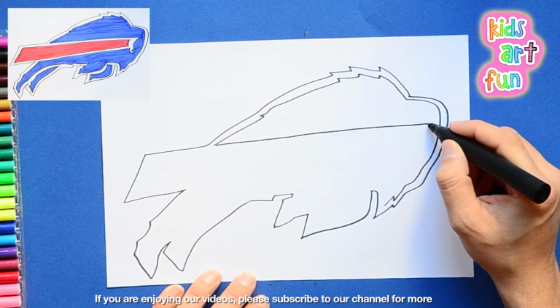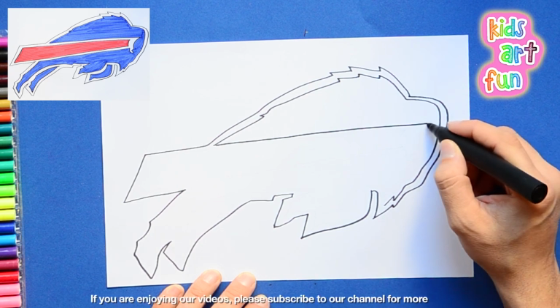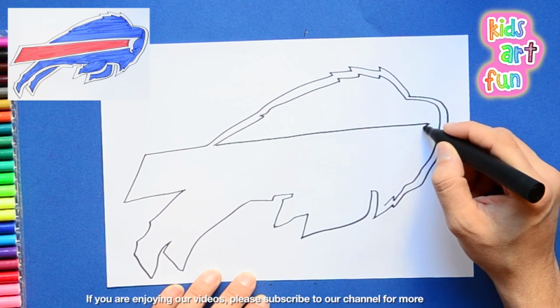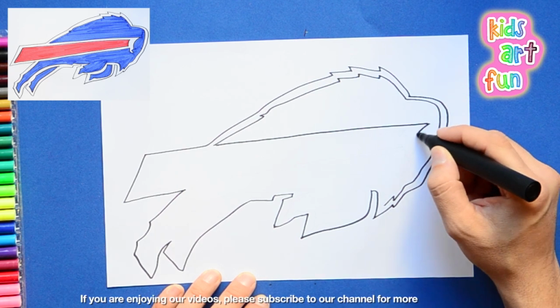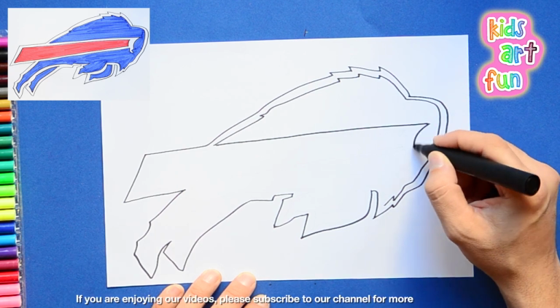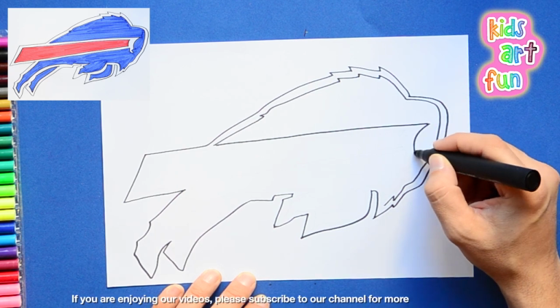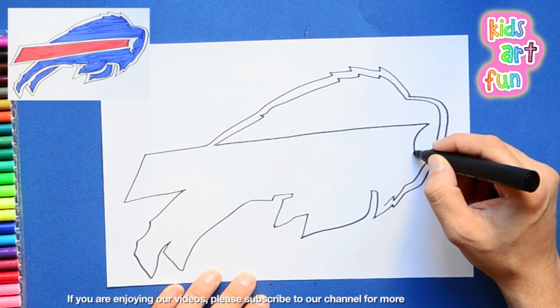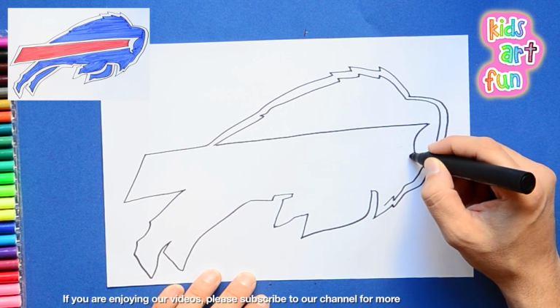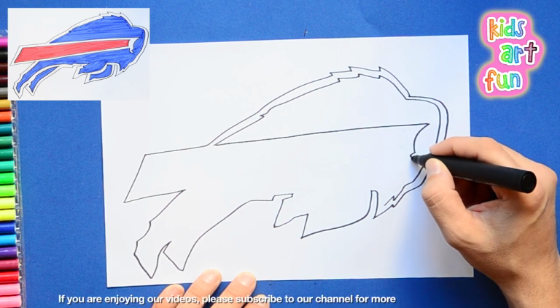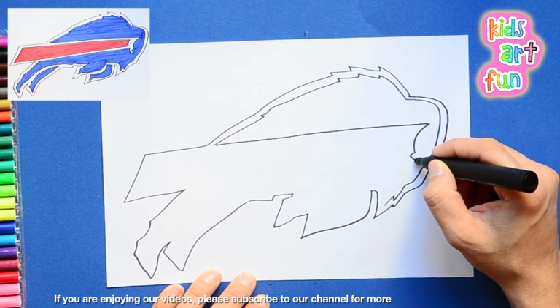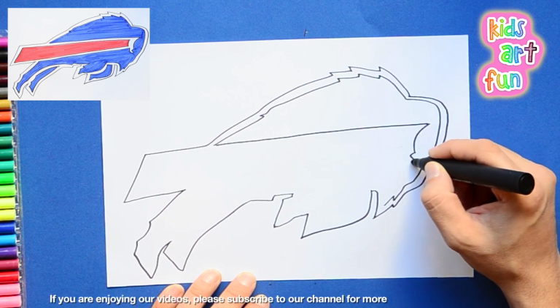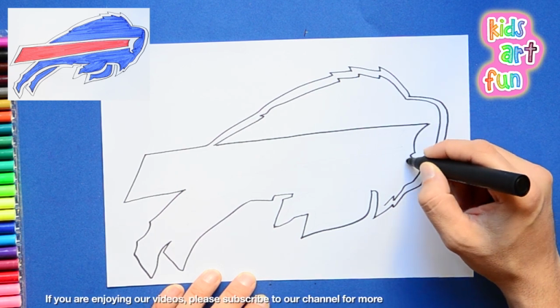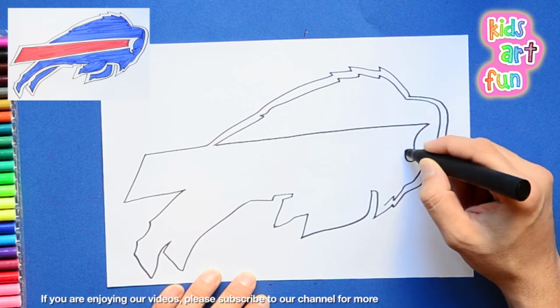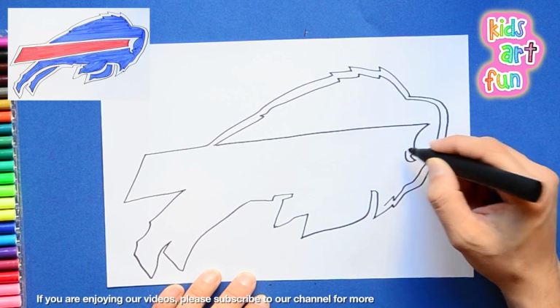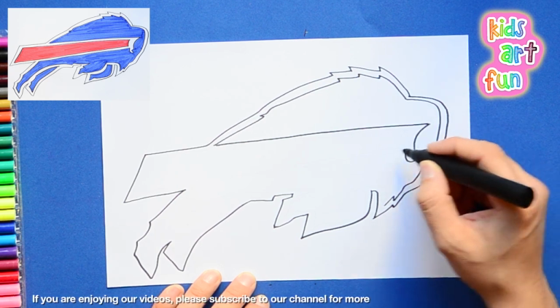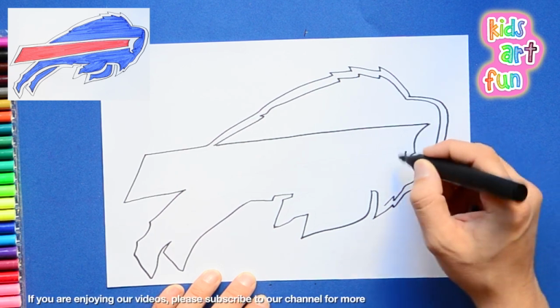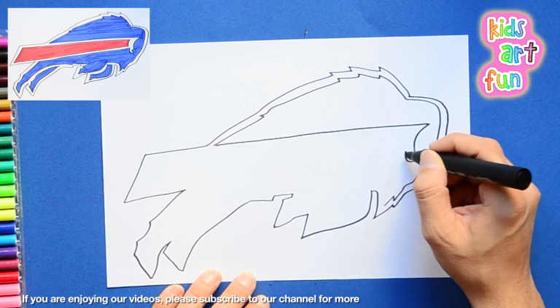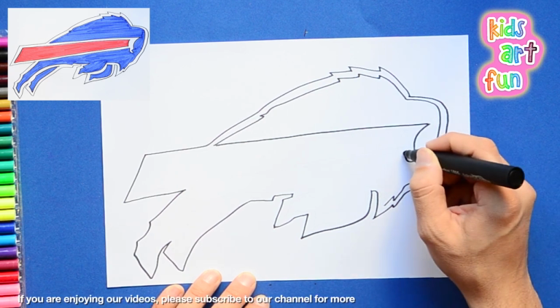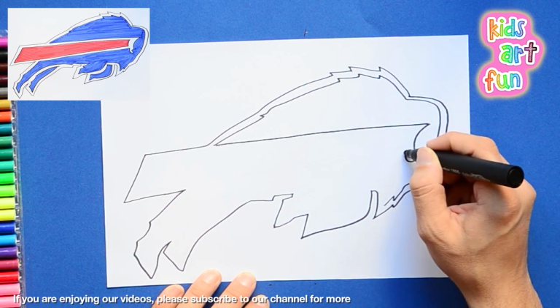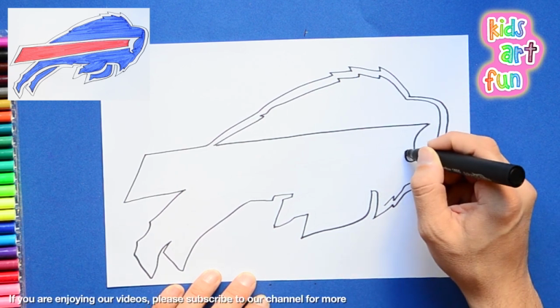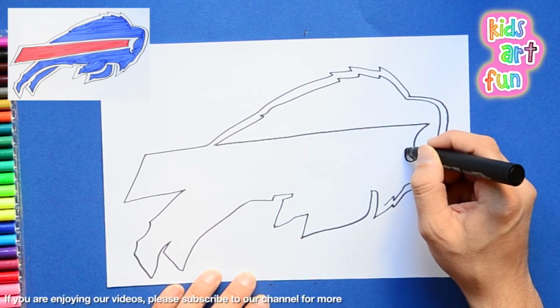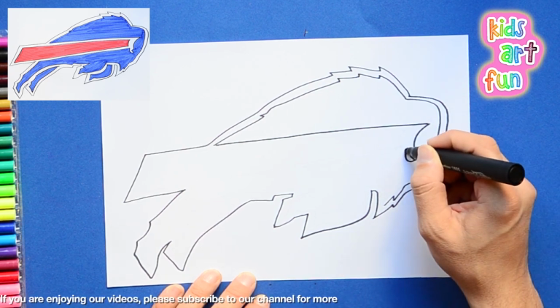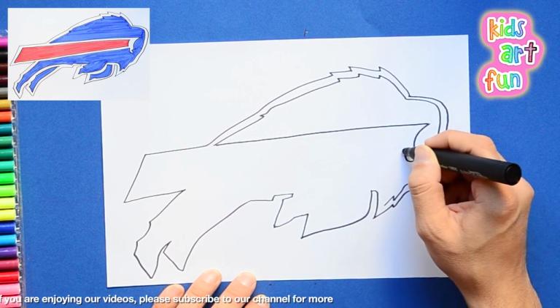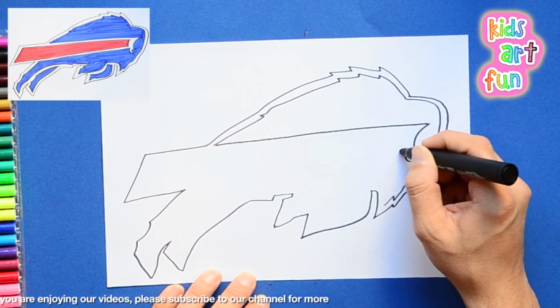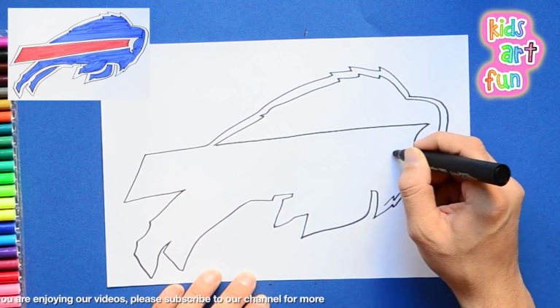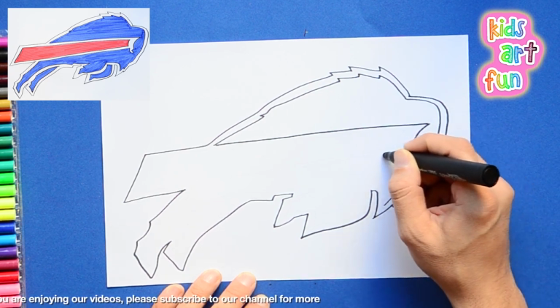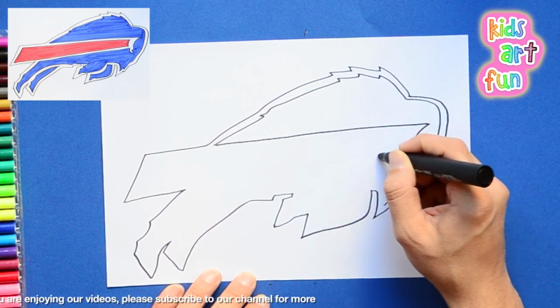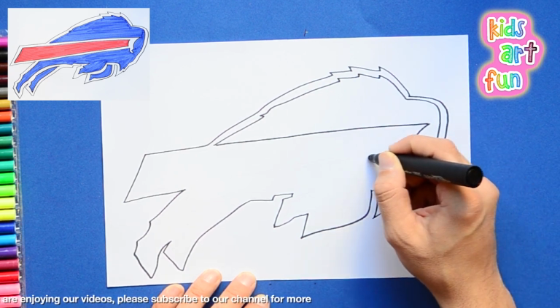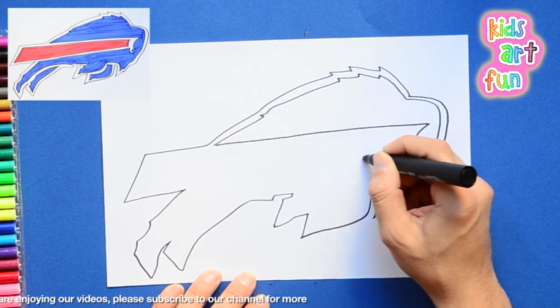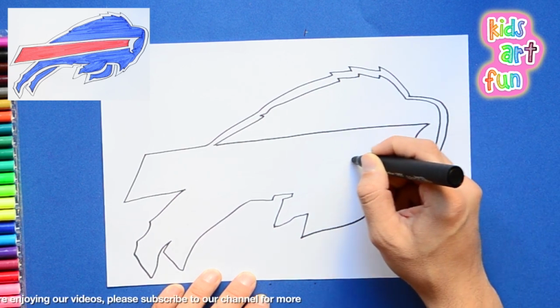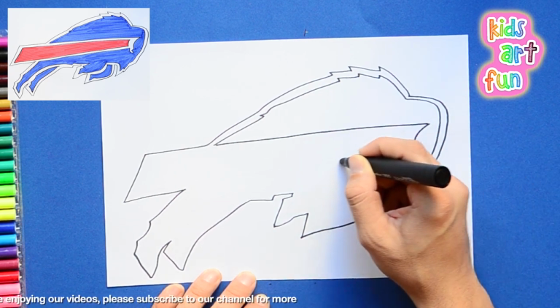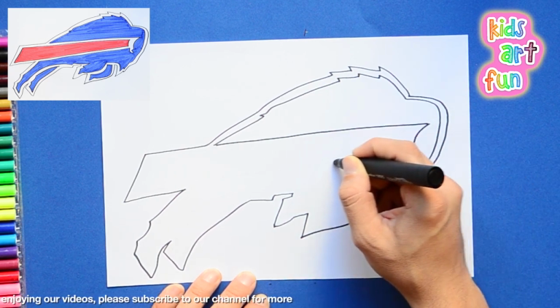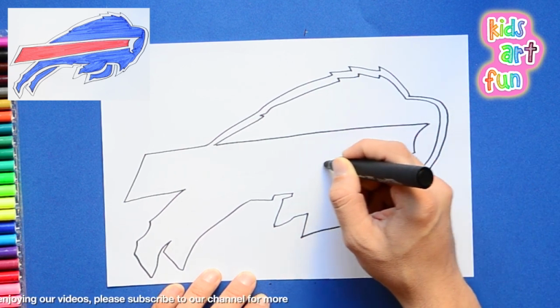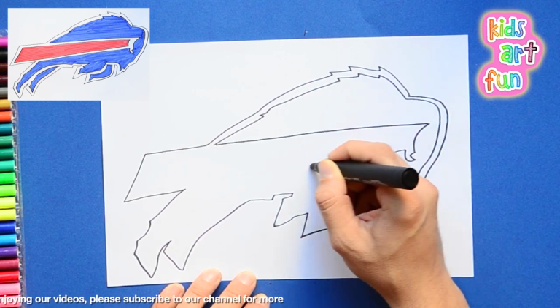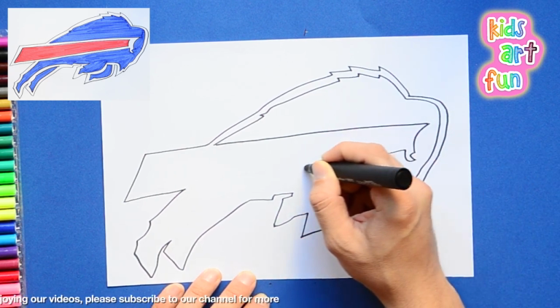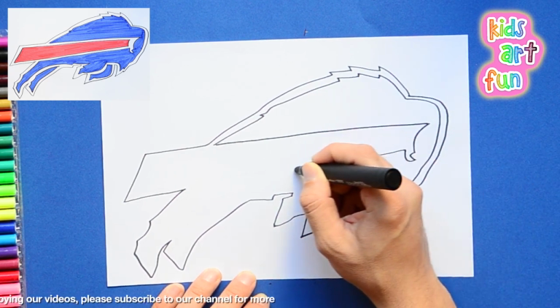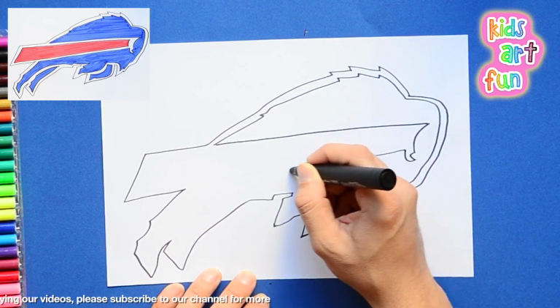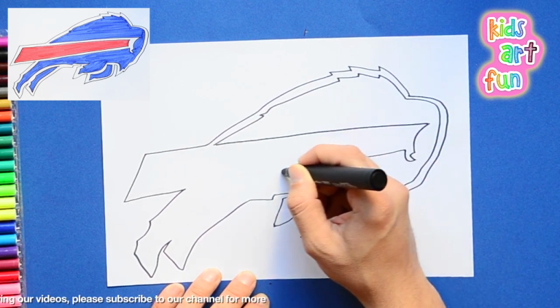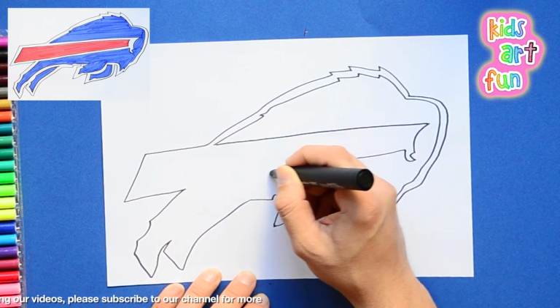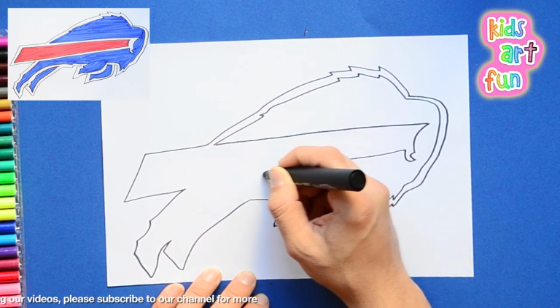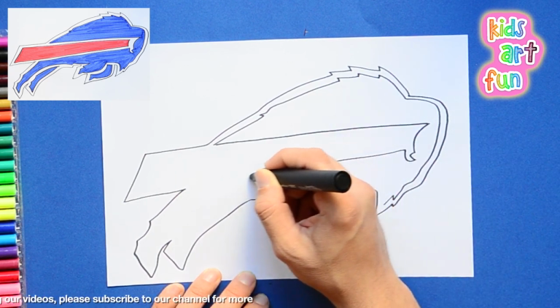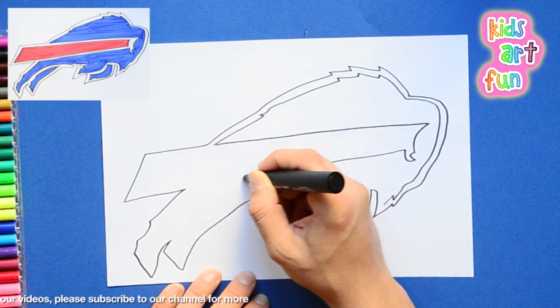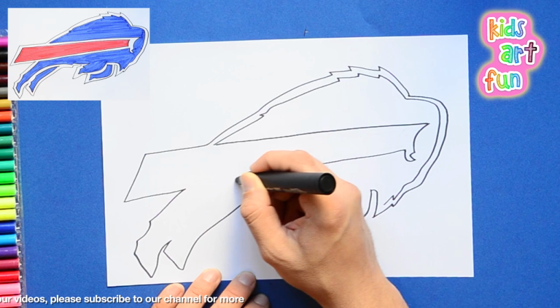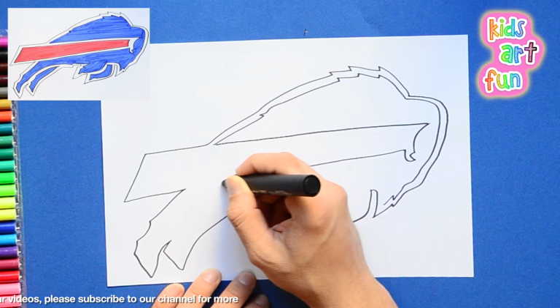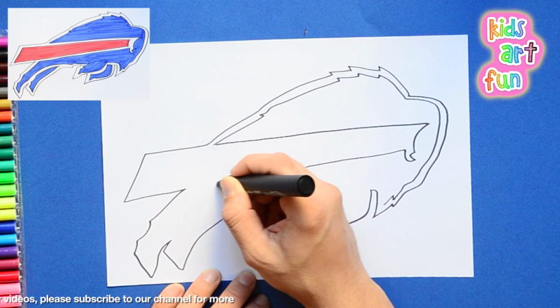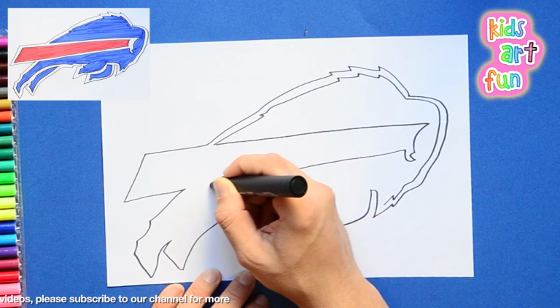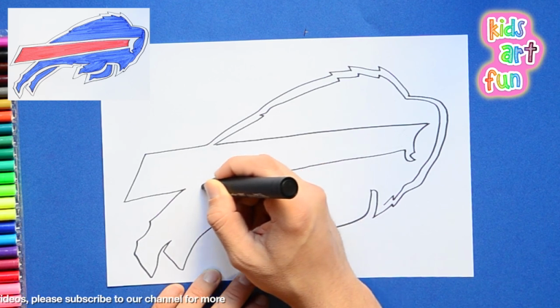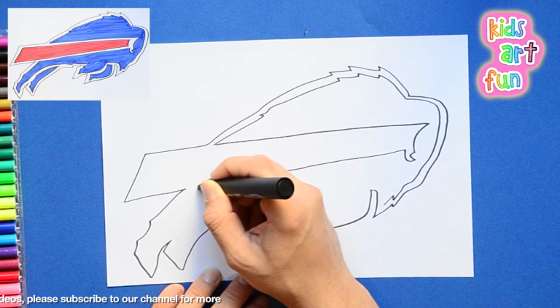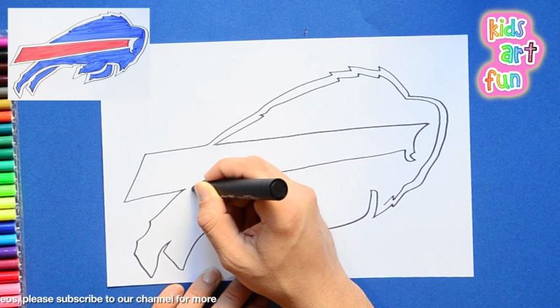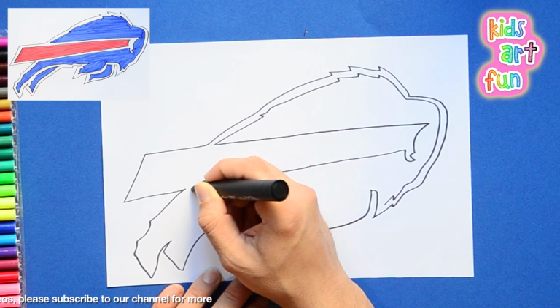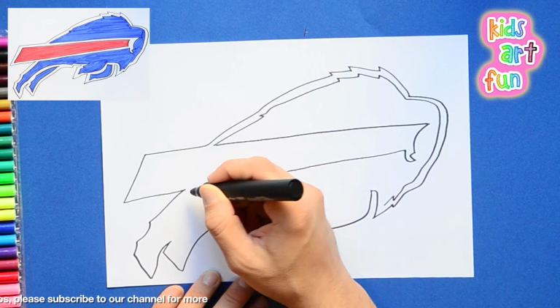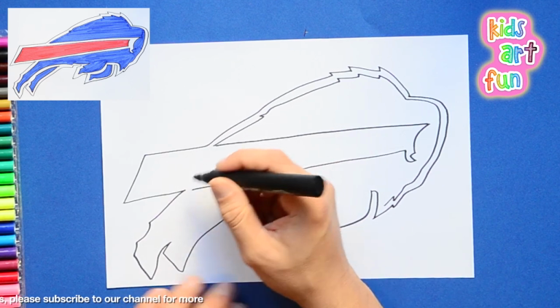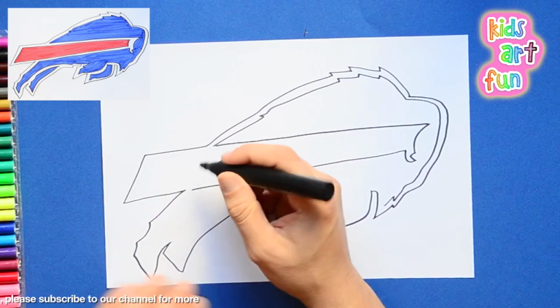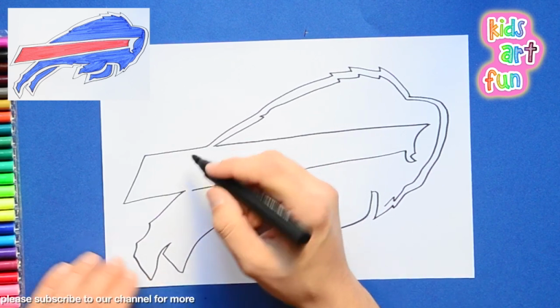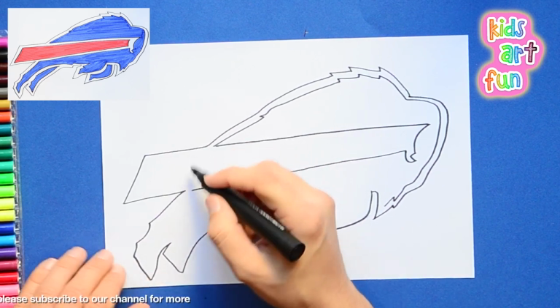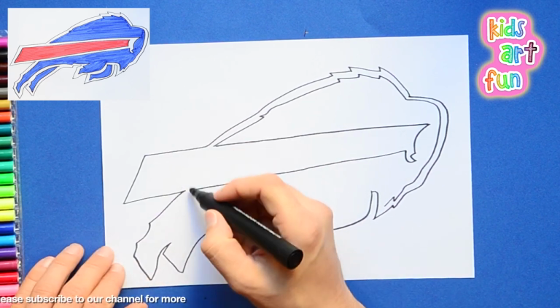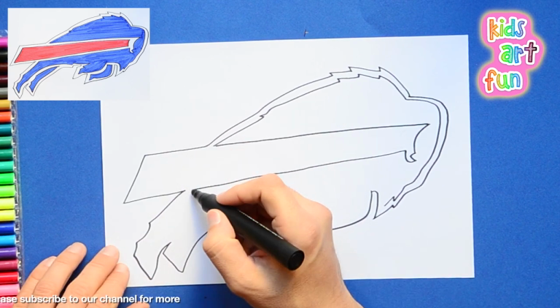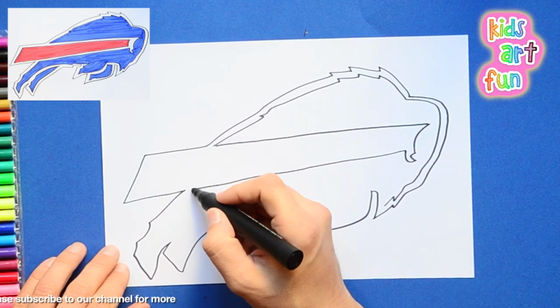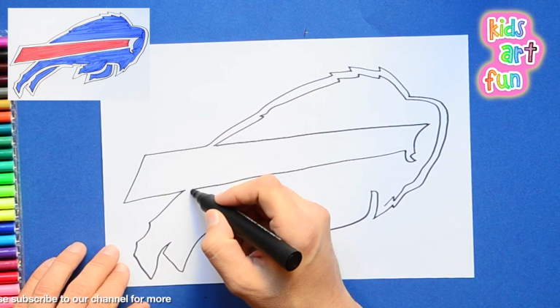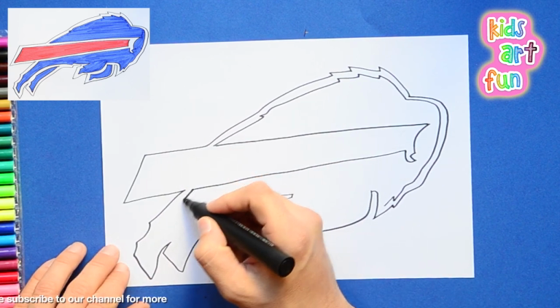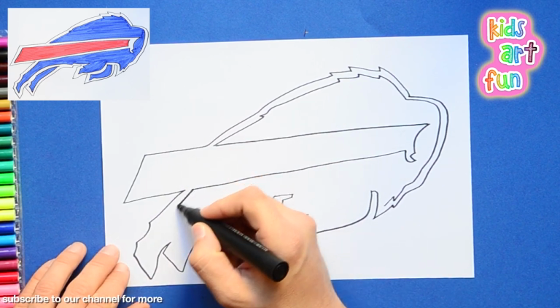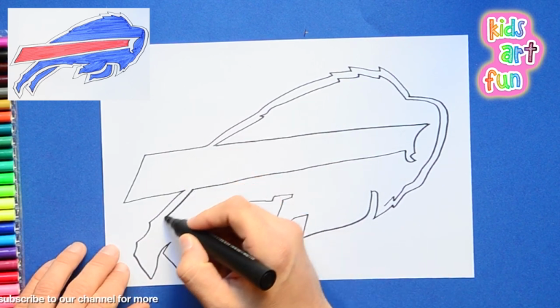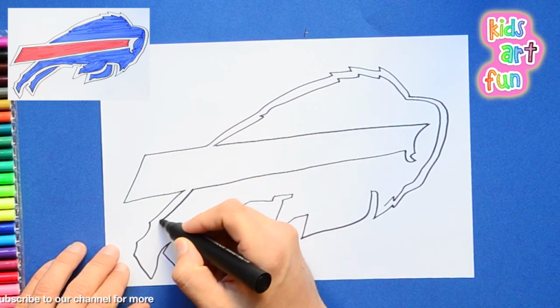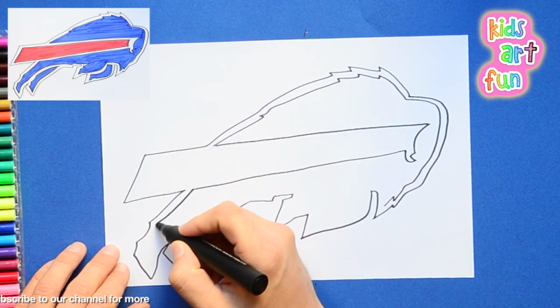Everybody can go there and print out a copy, and then they can color together with us at the end of the drawing.